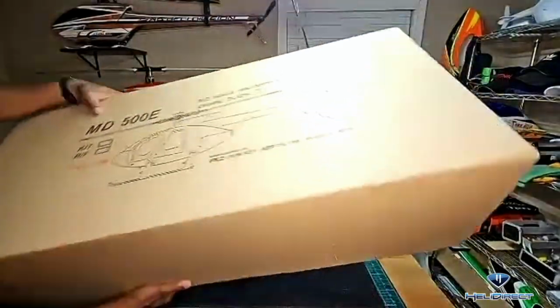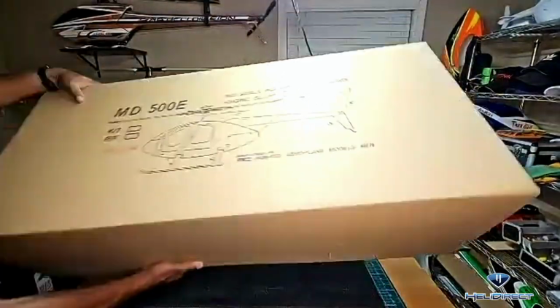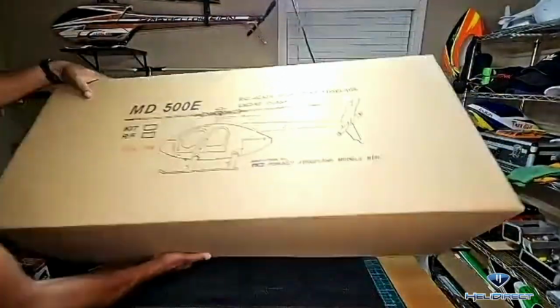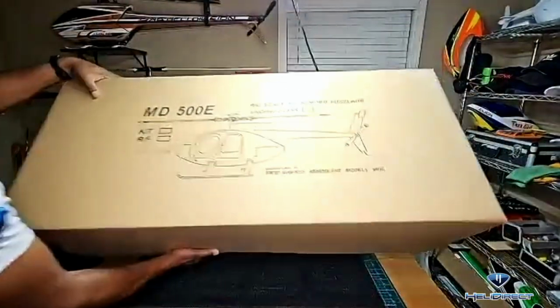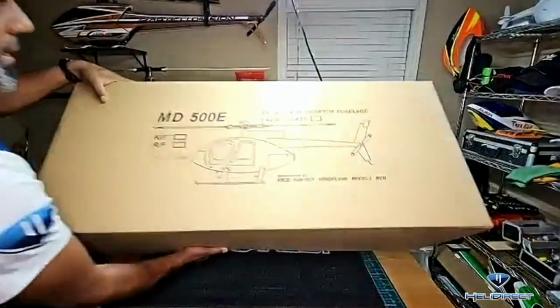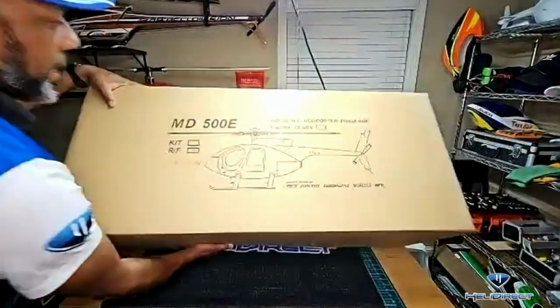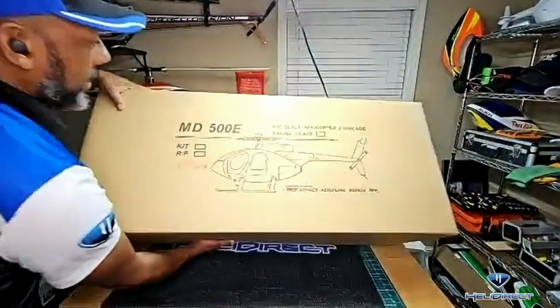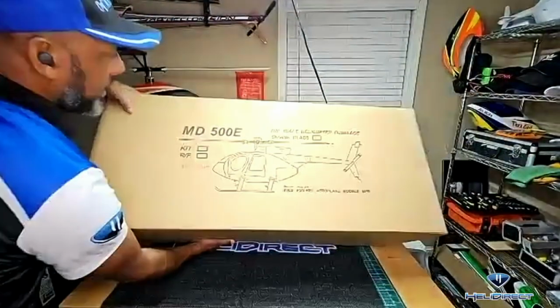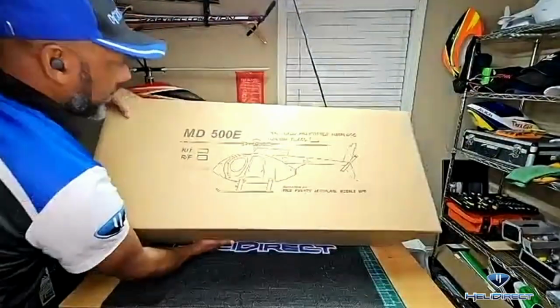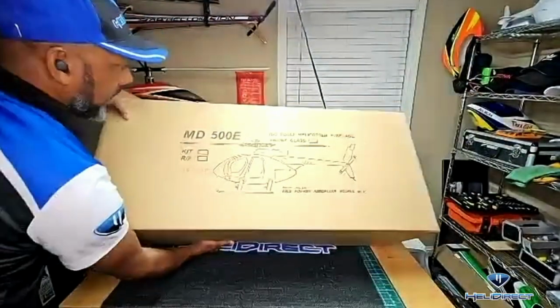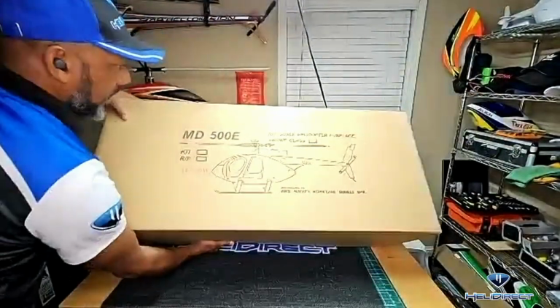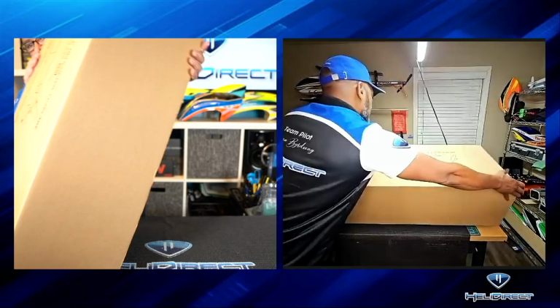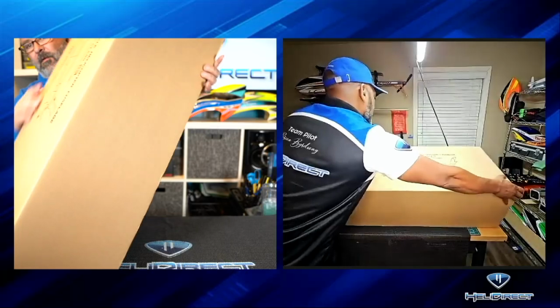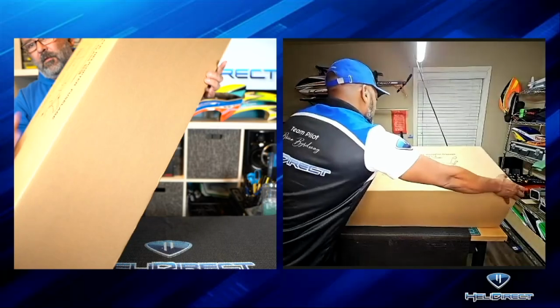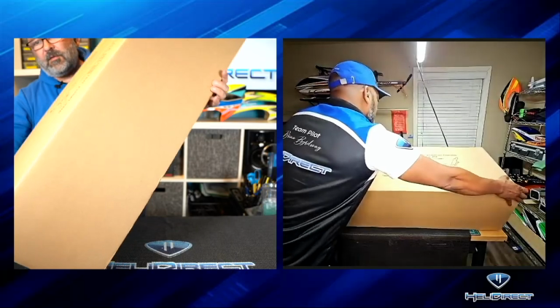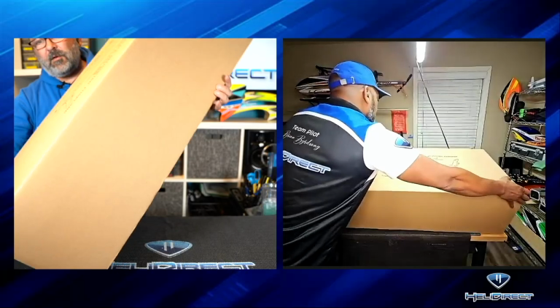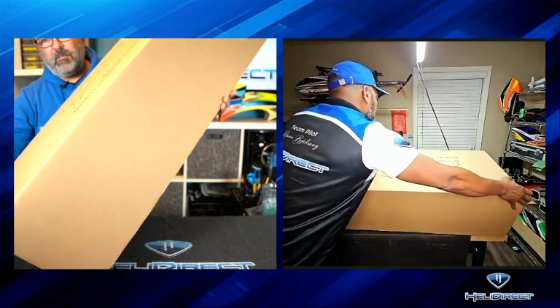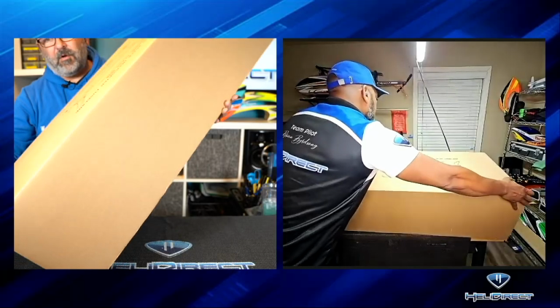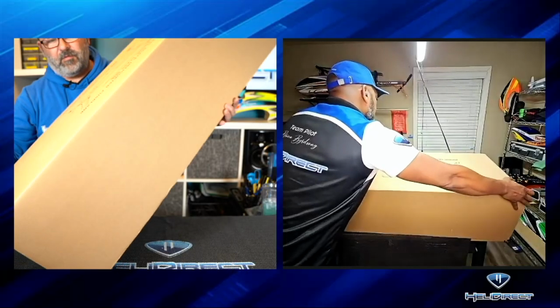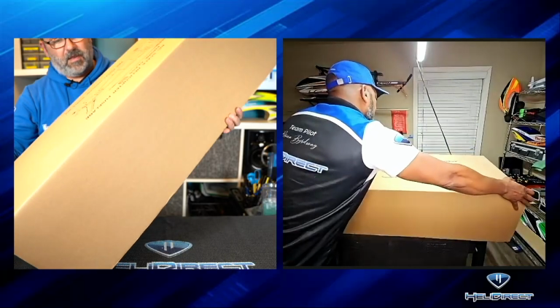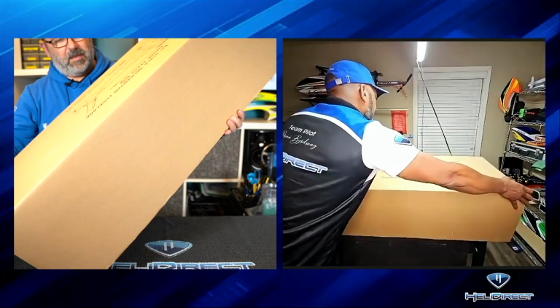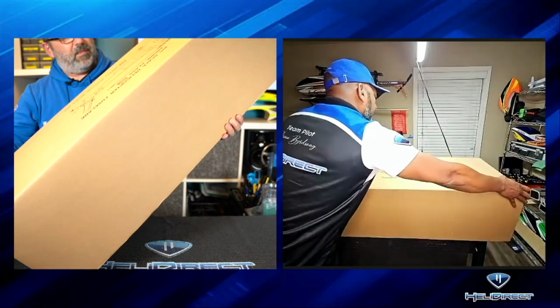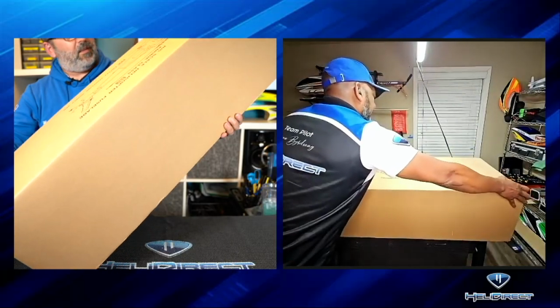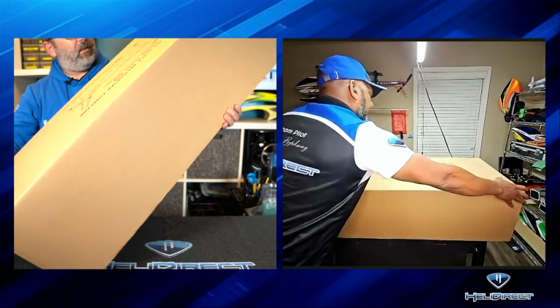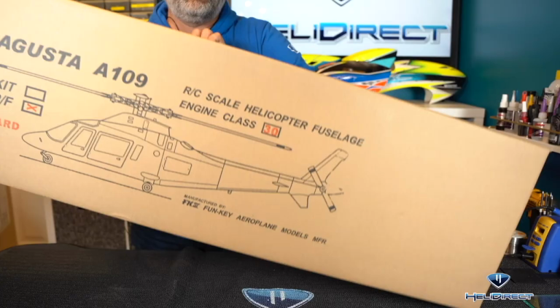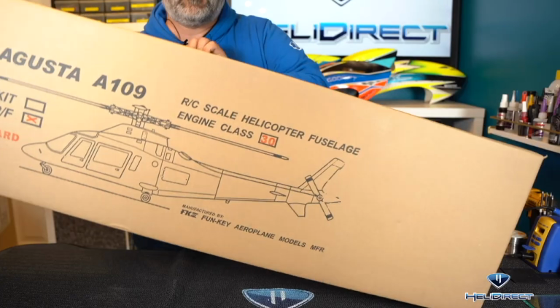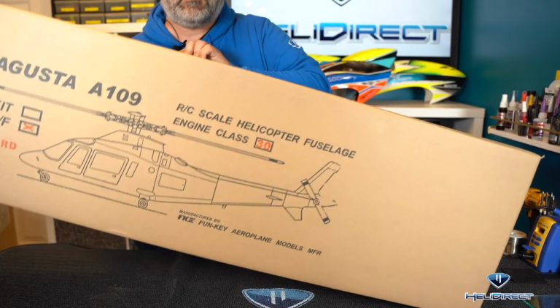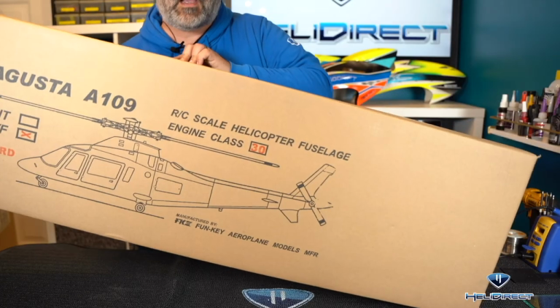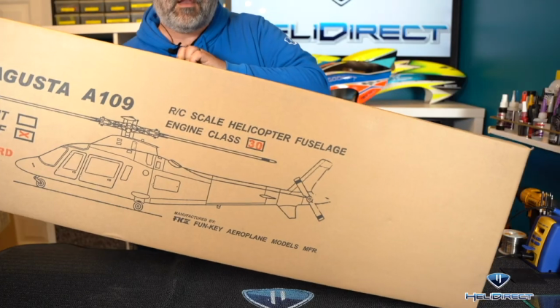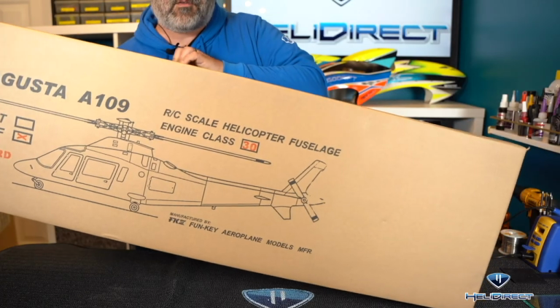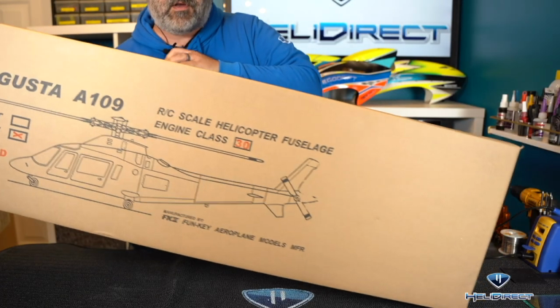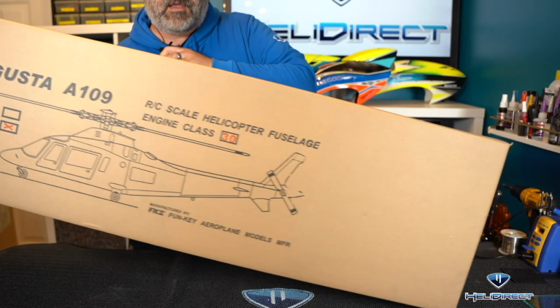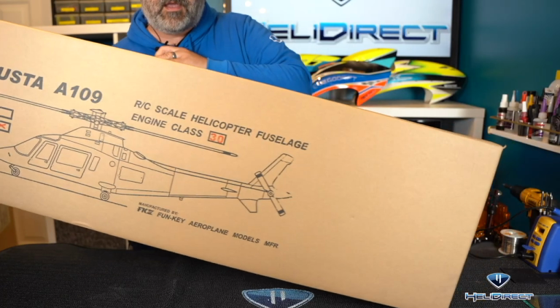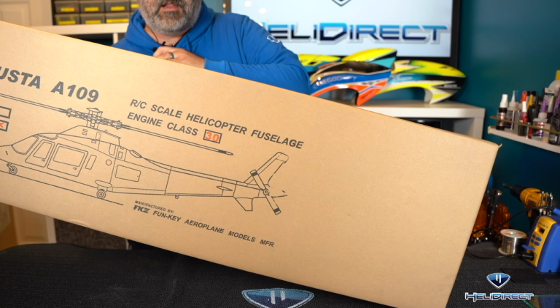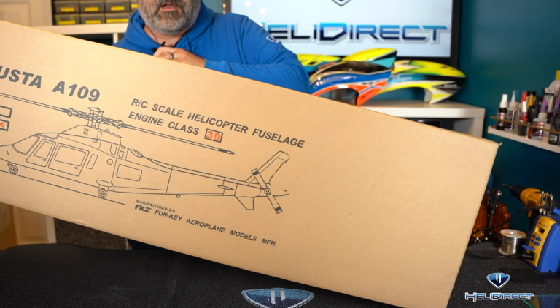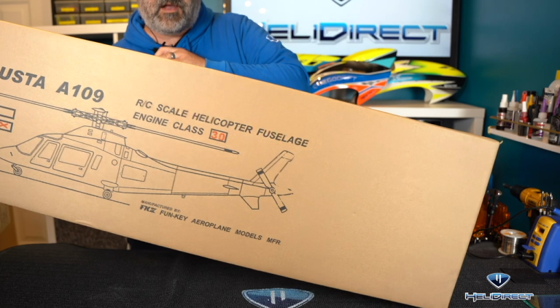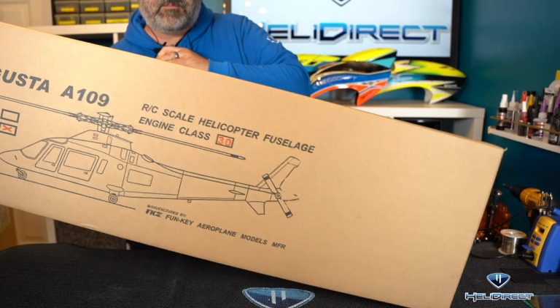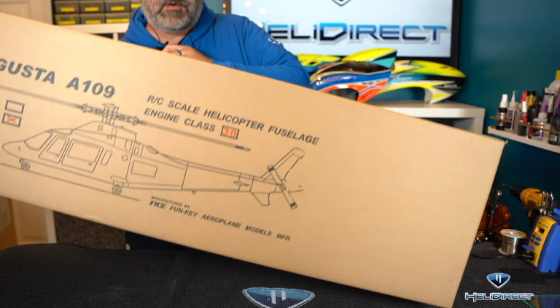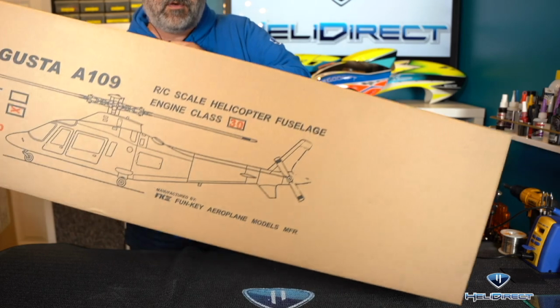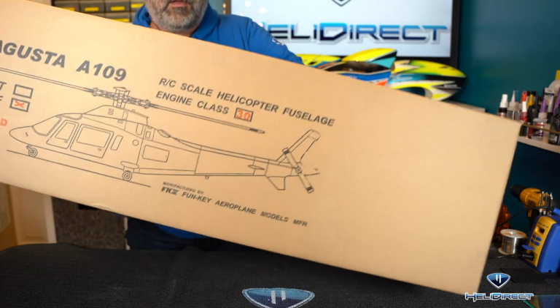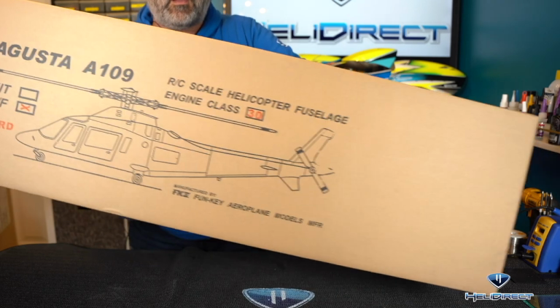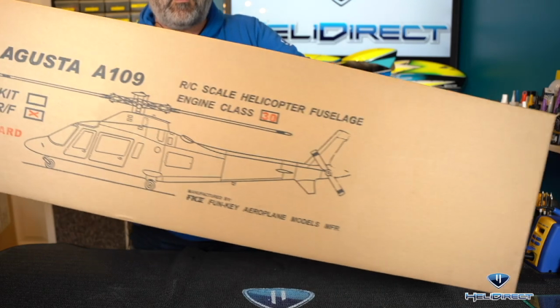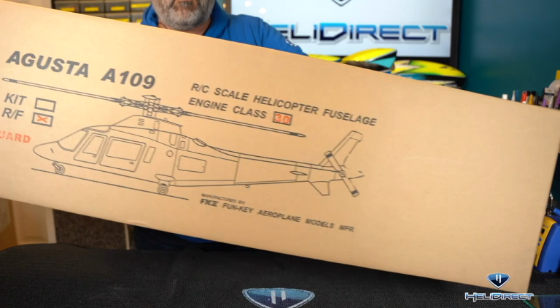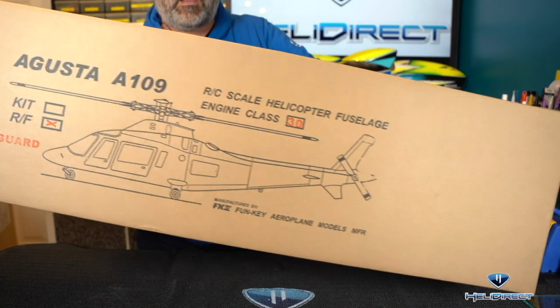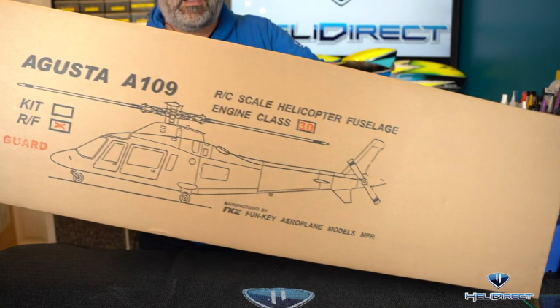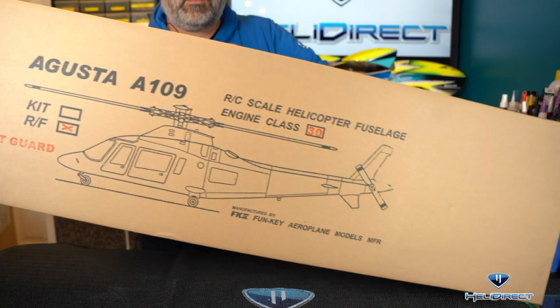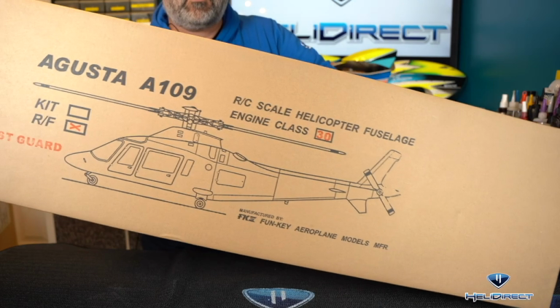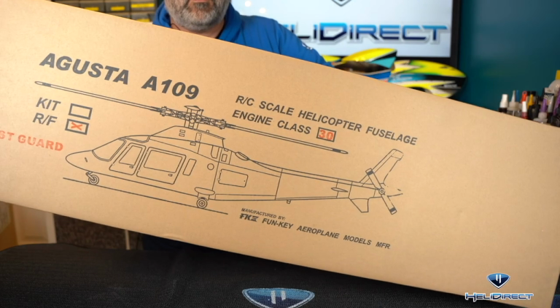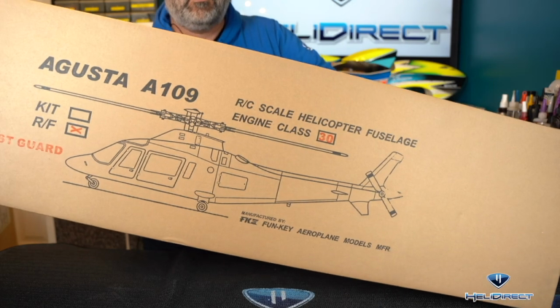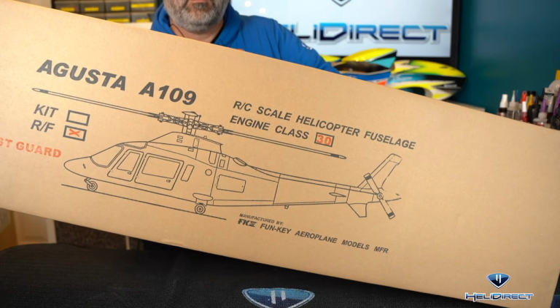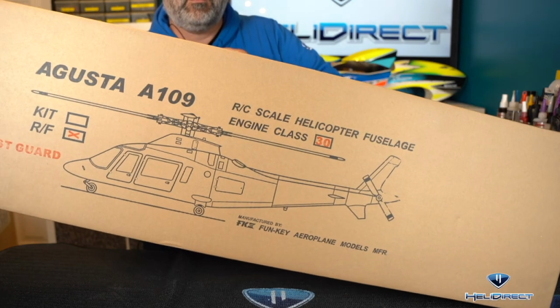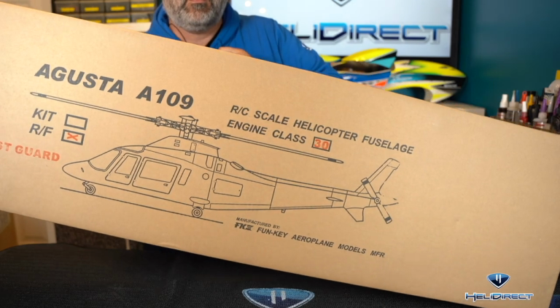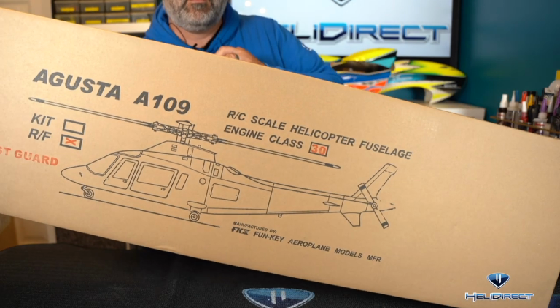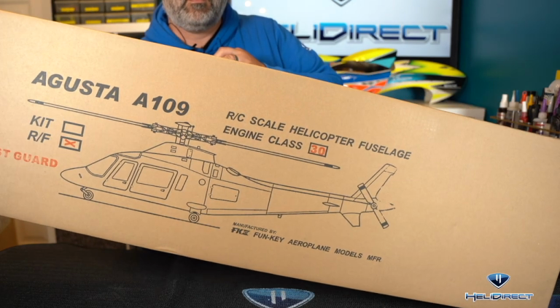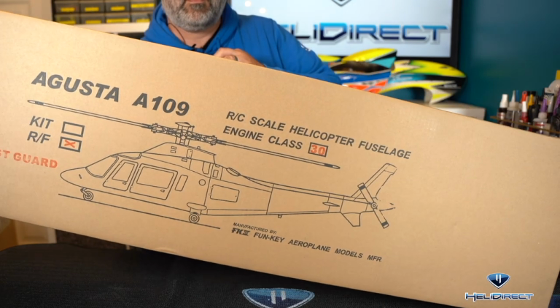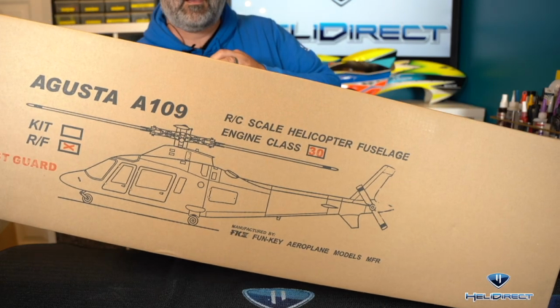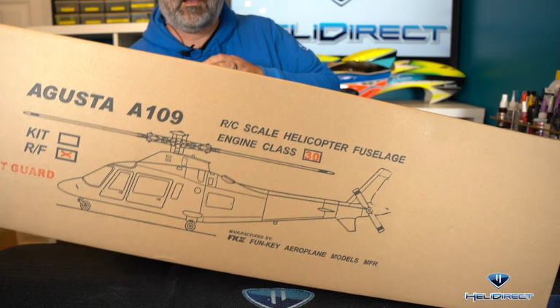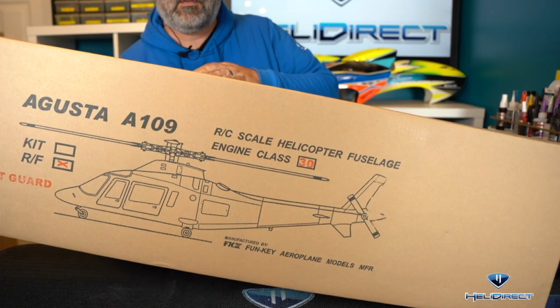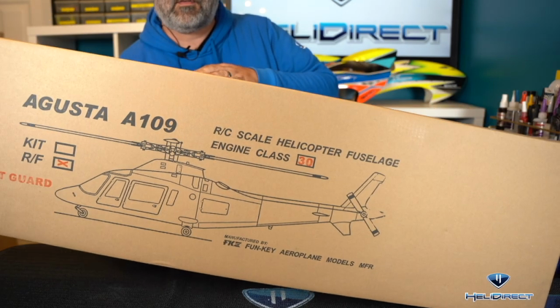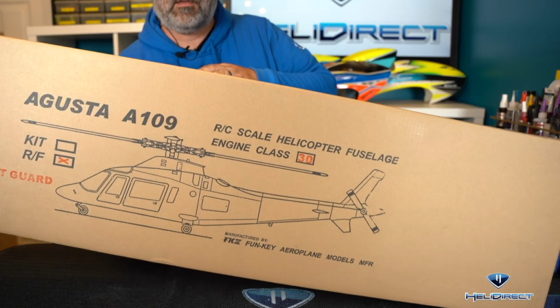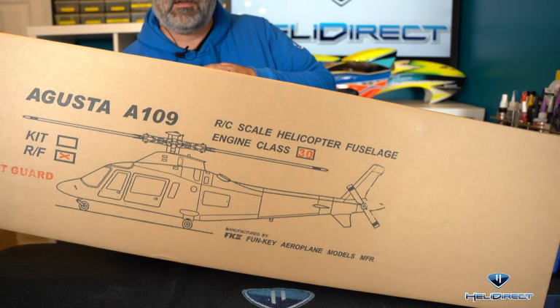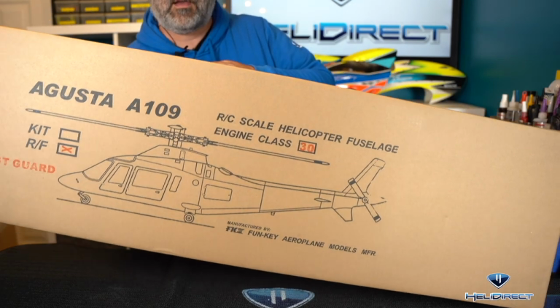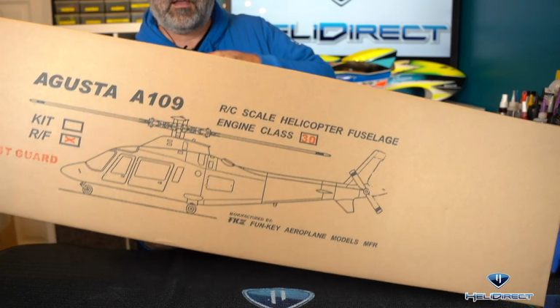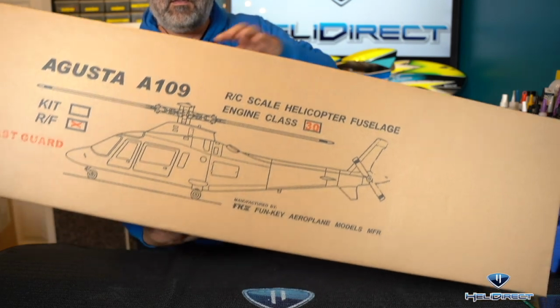Oh wow, look at that! Looks like we've both got the line drawing of the helicopter on the box. Yes, nice!